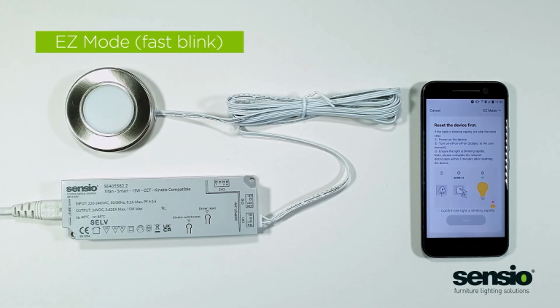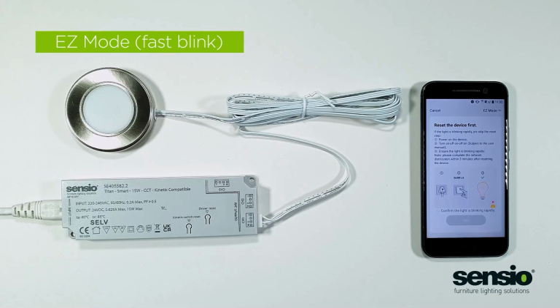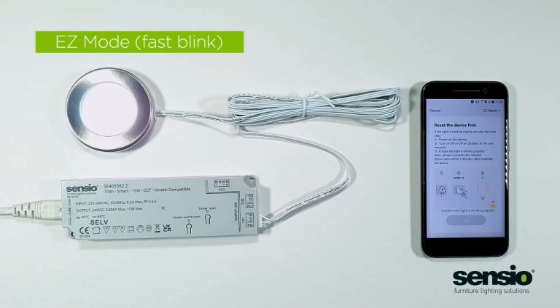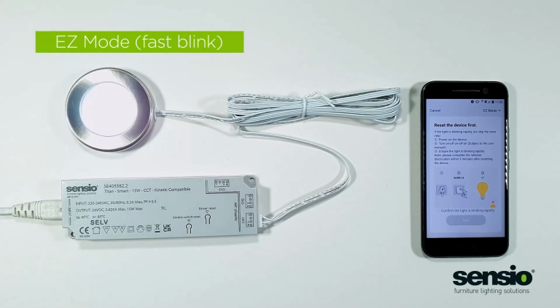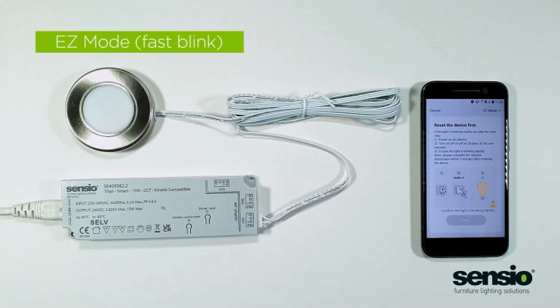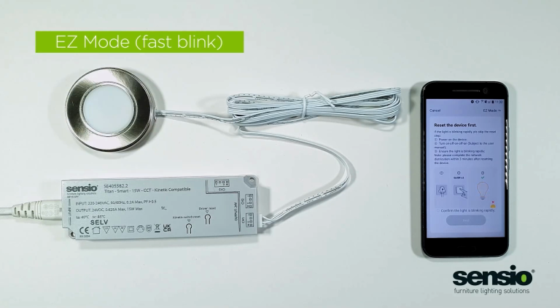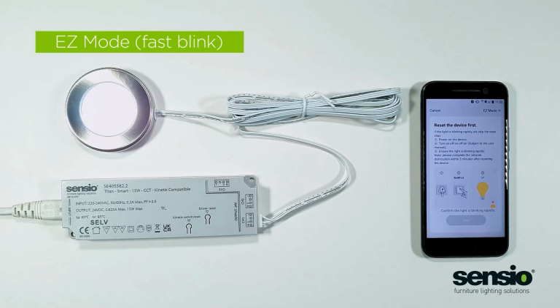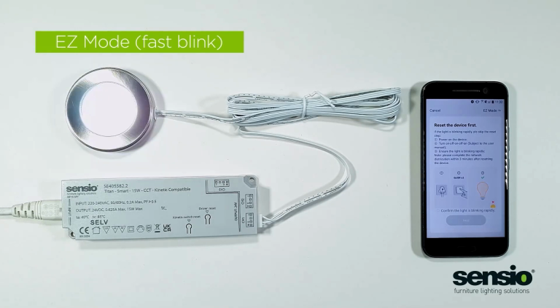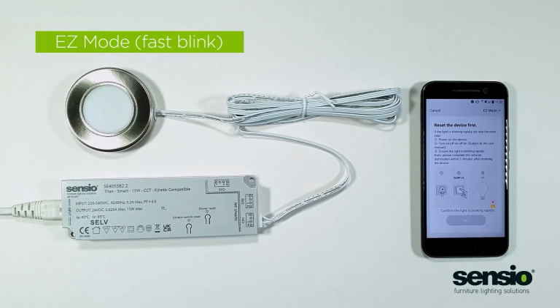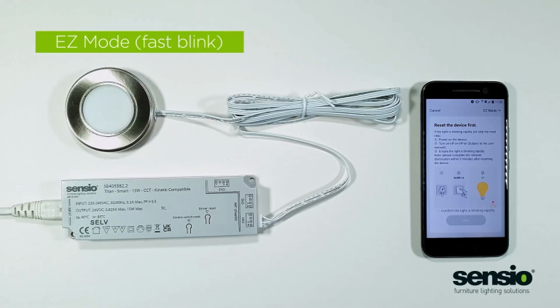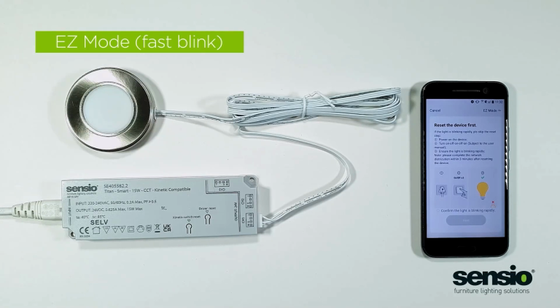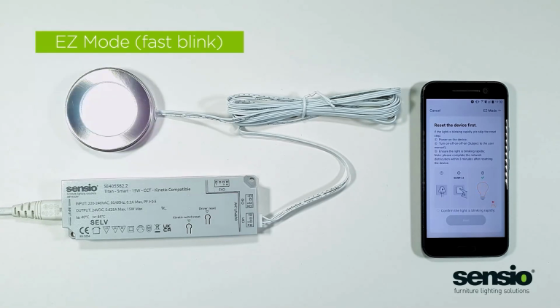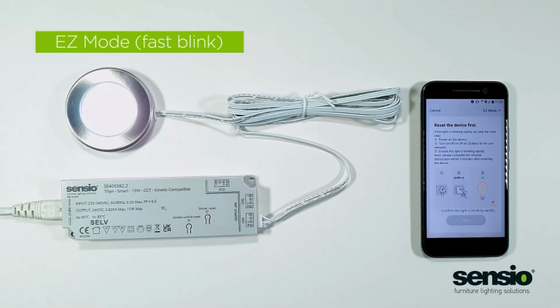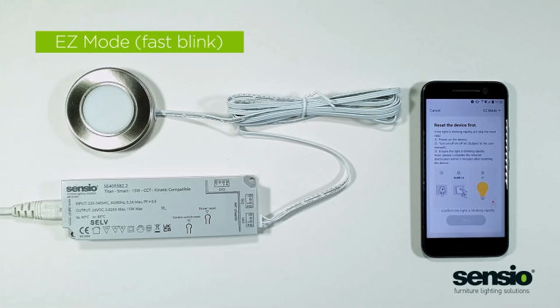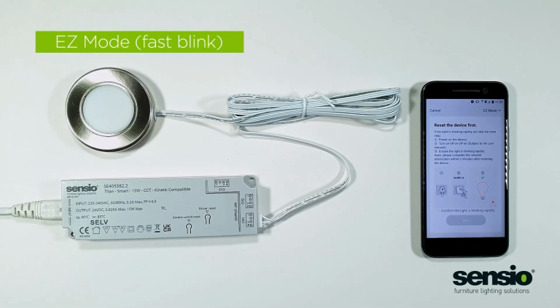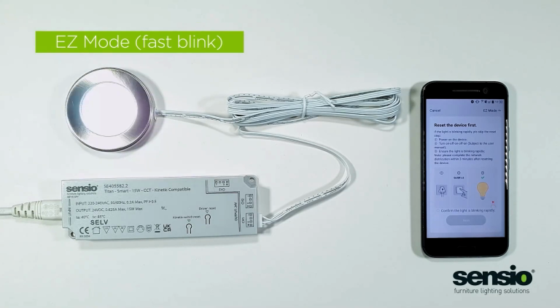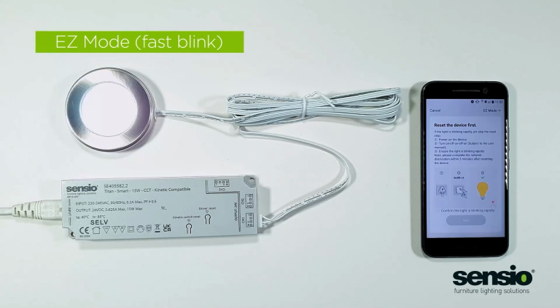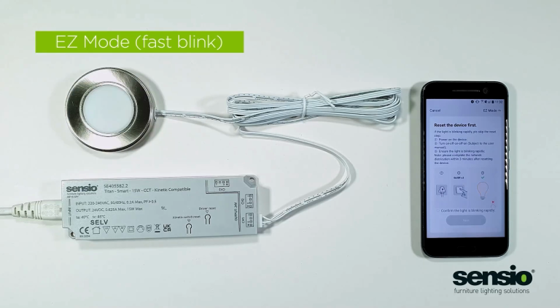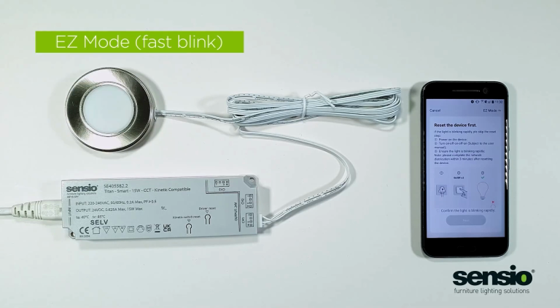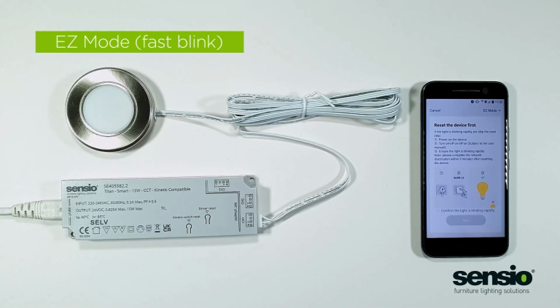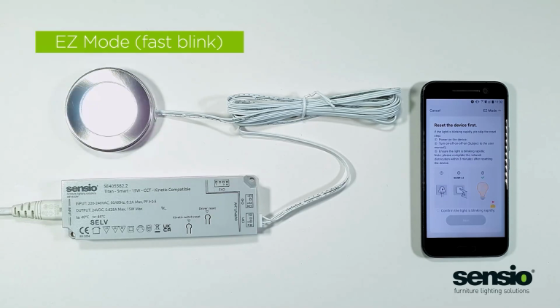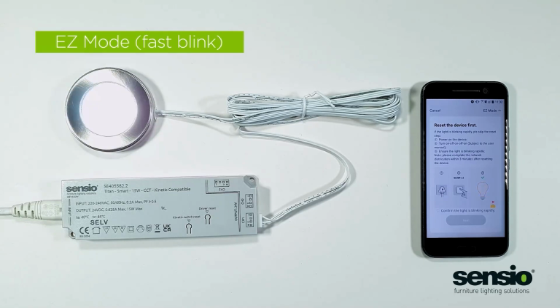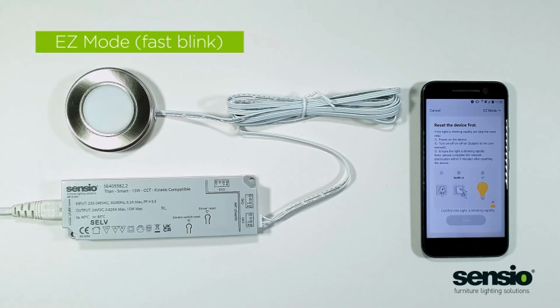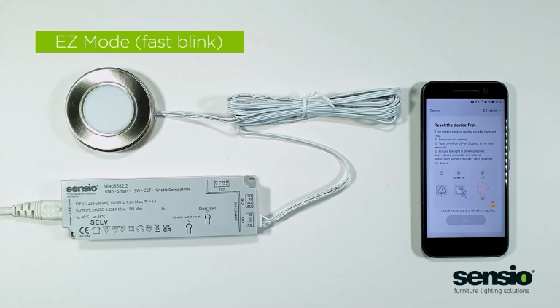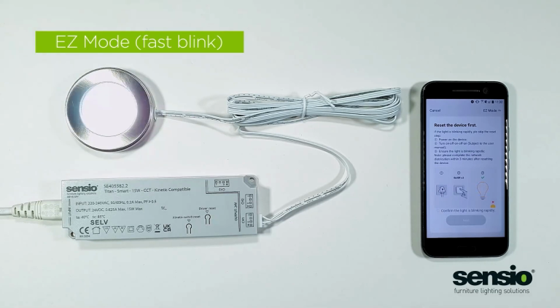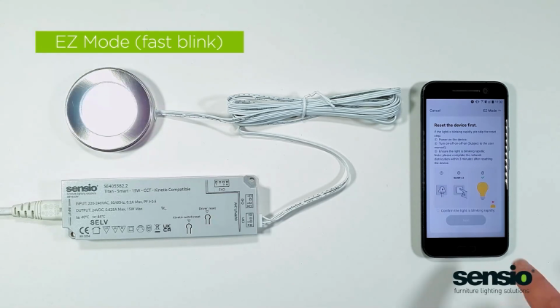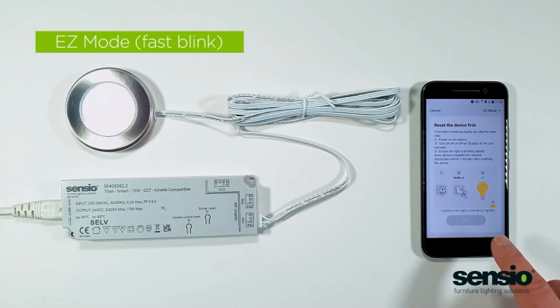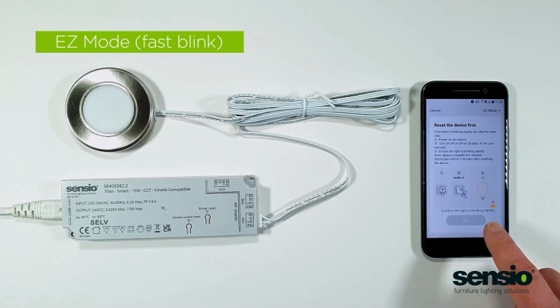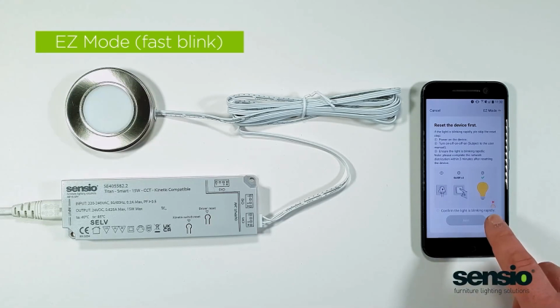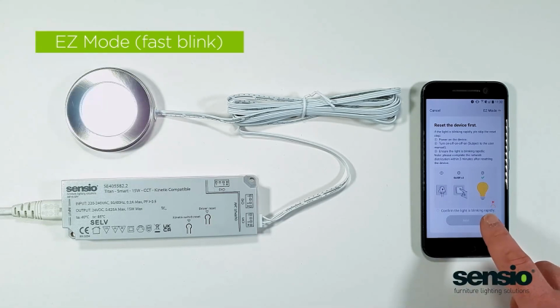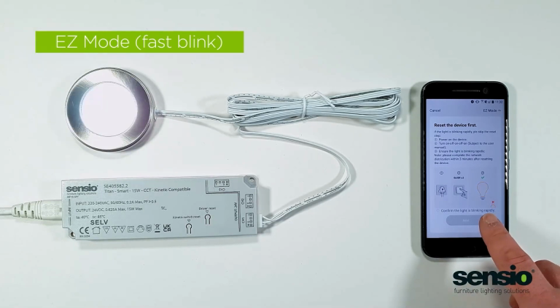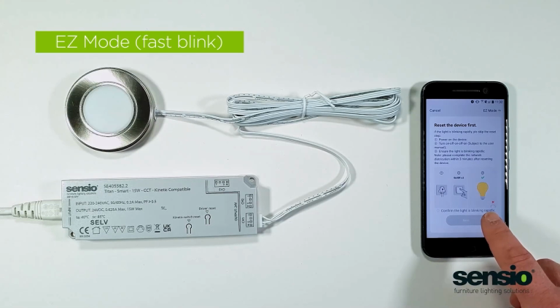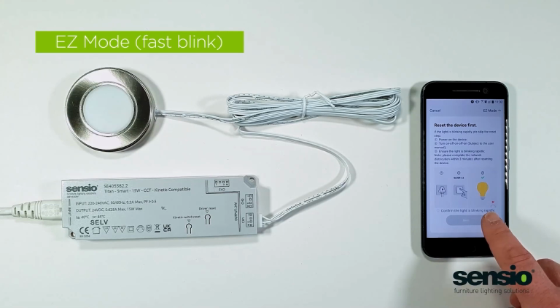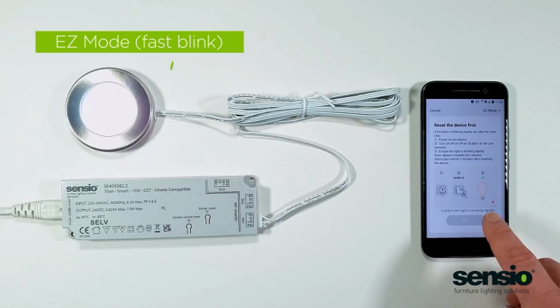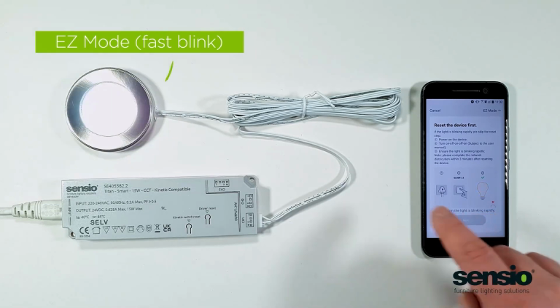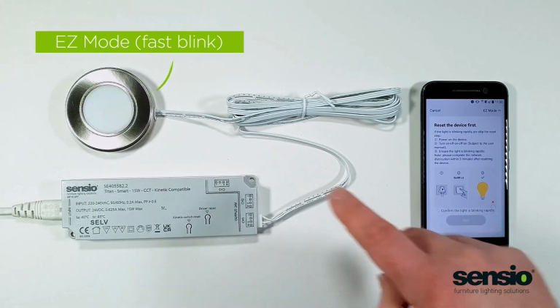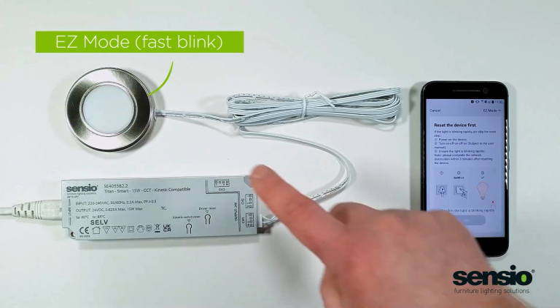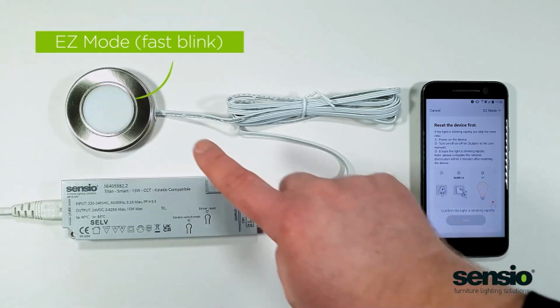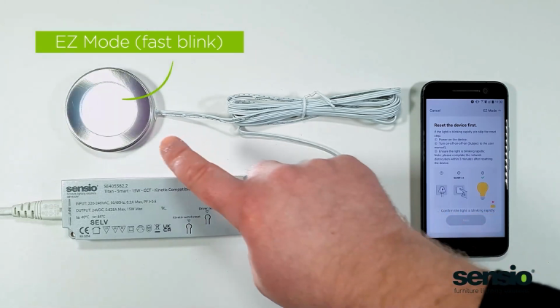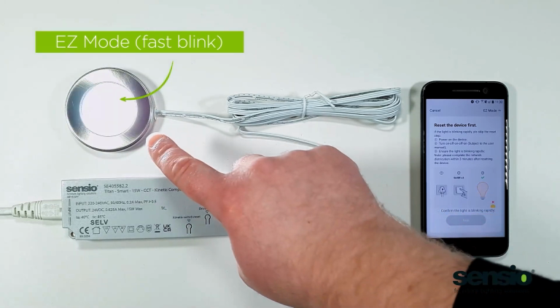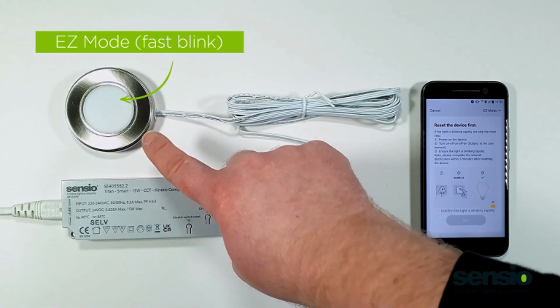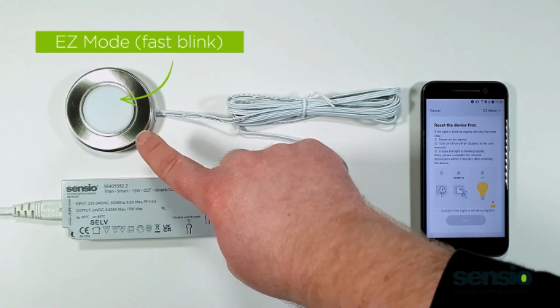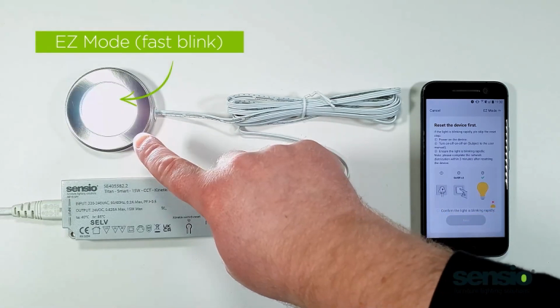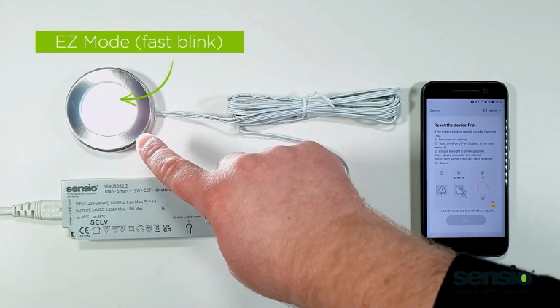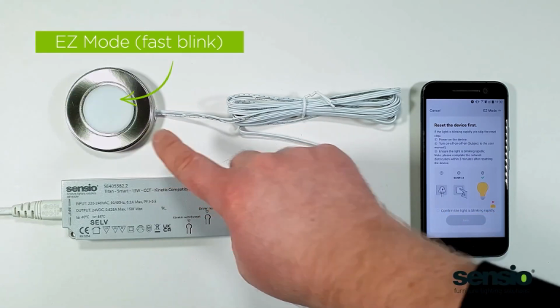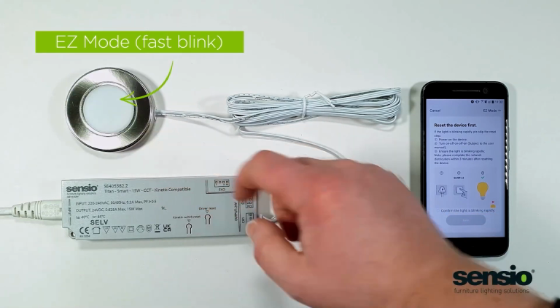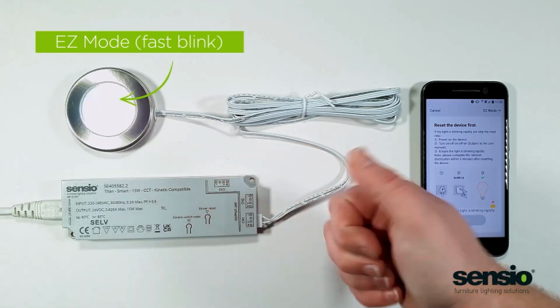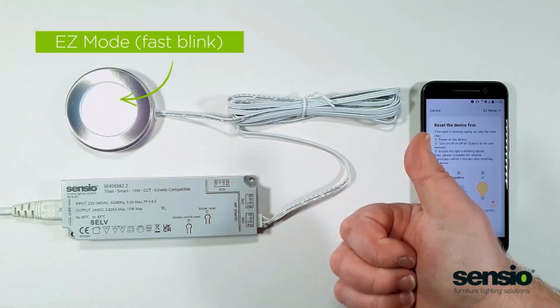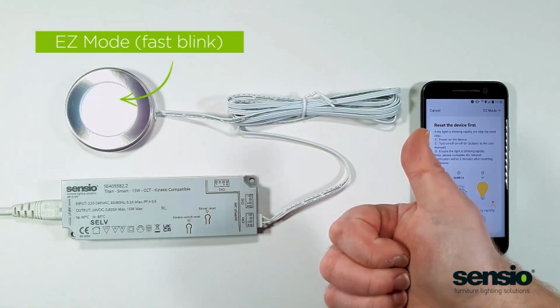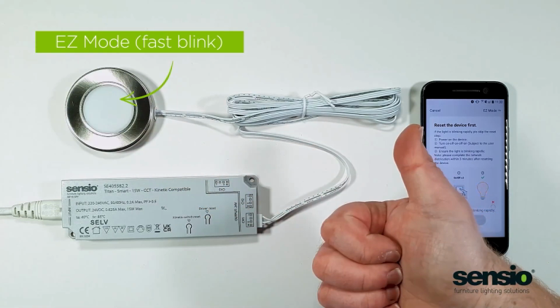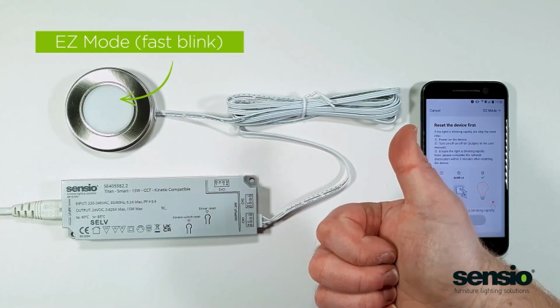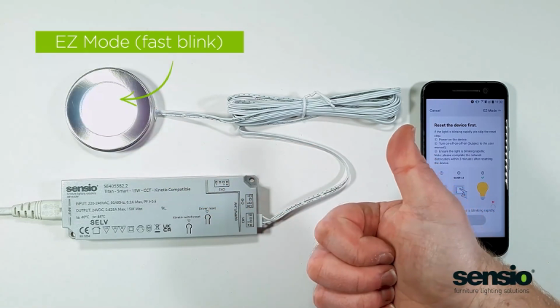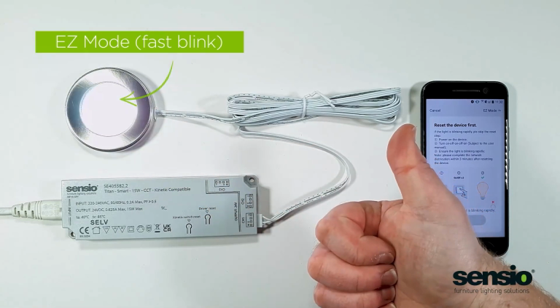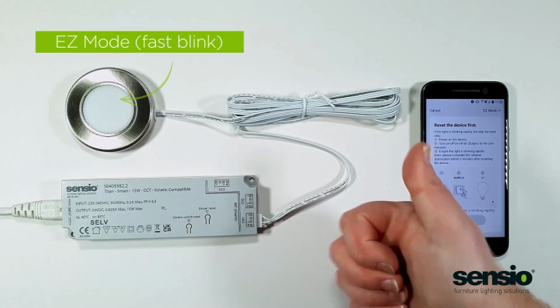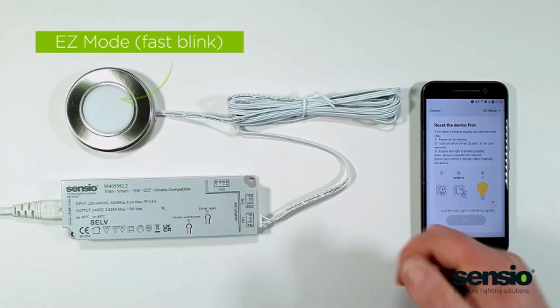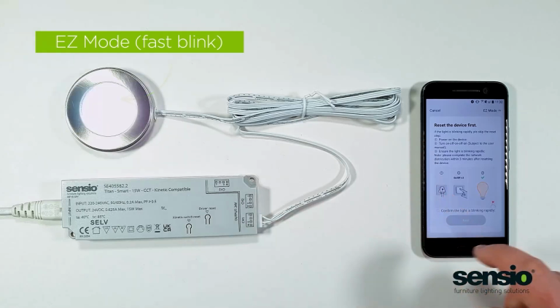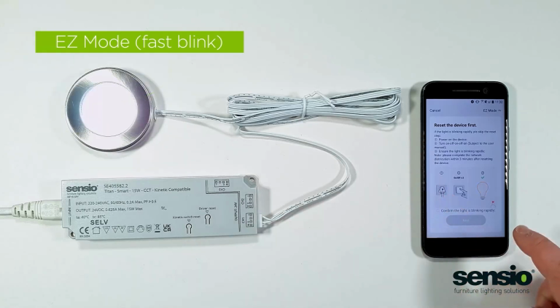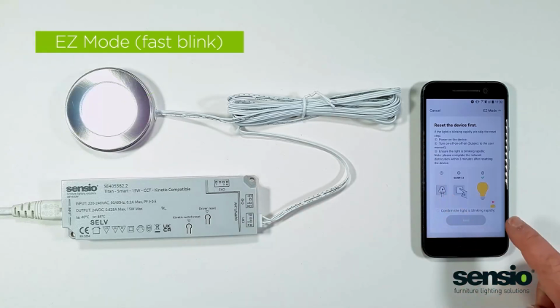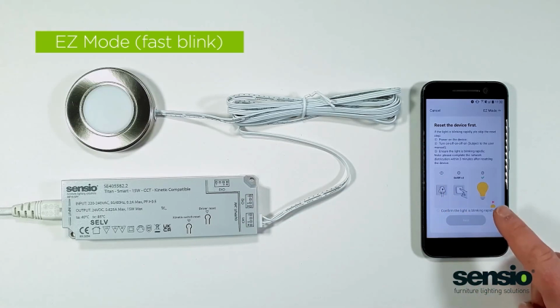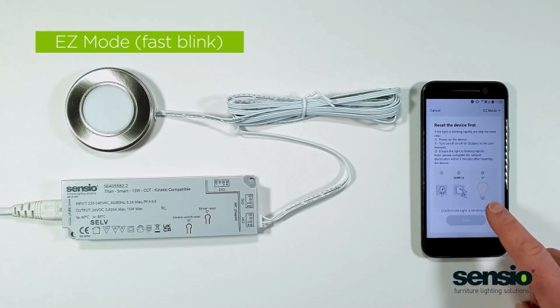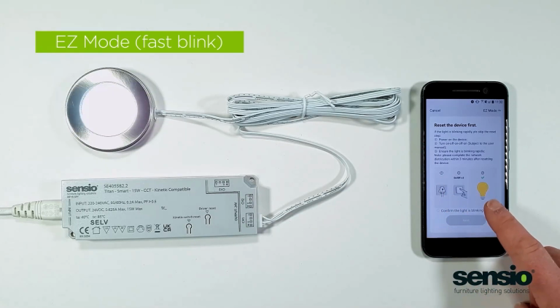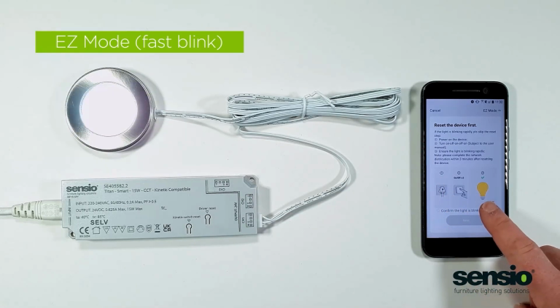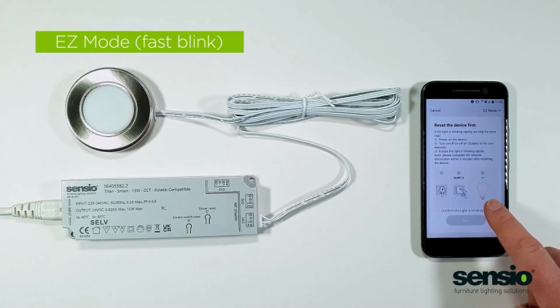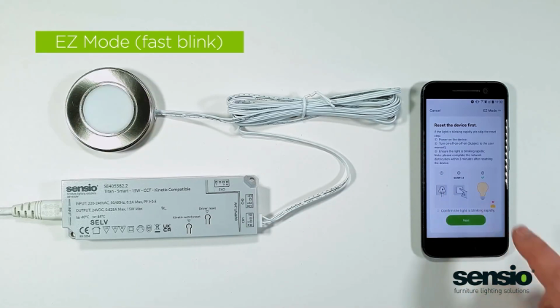To do that, press the driver reset button four times, then wait five seconds. As you can see now the light is flashing fast. We can now click confirm and go to next.